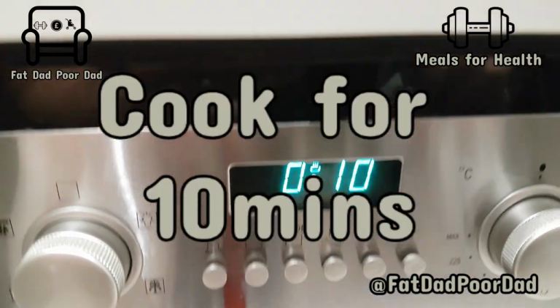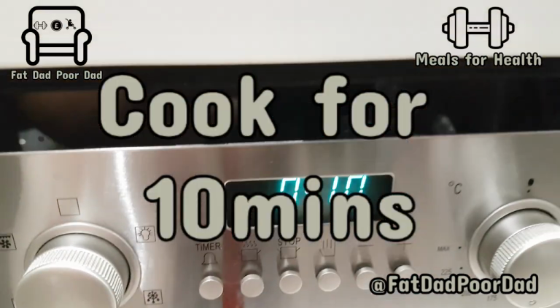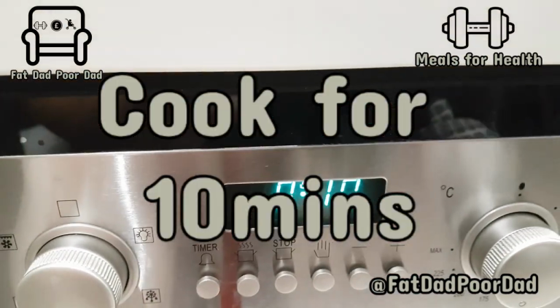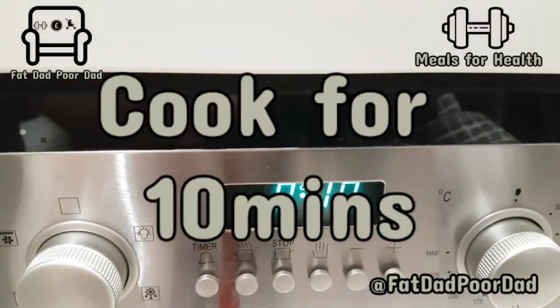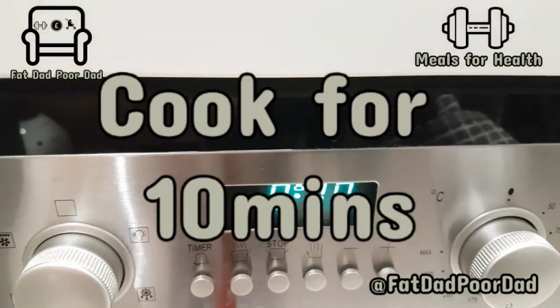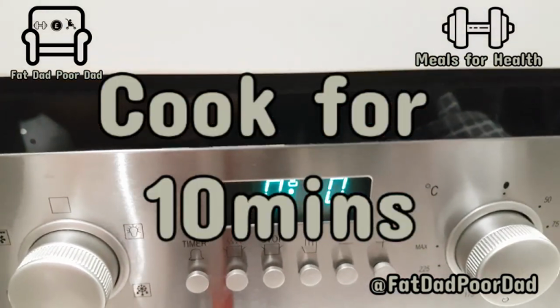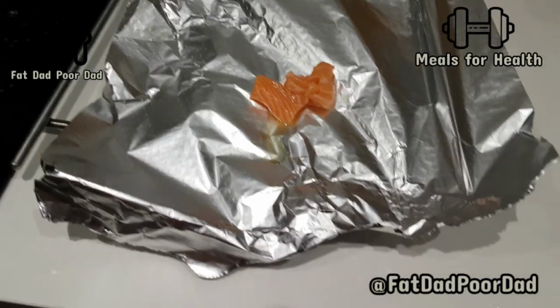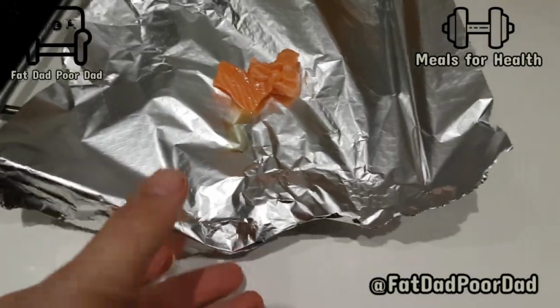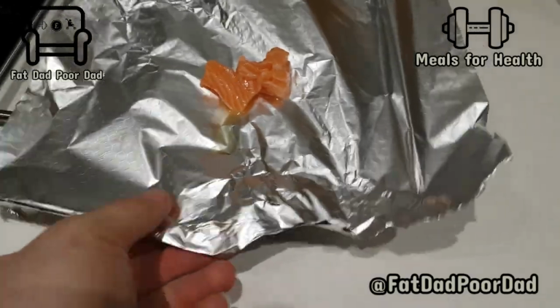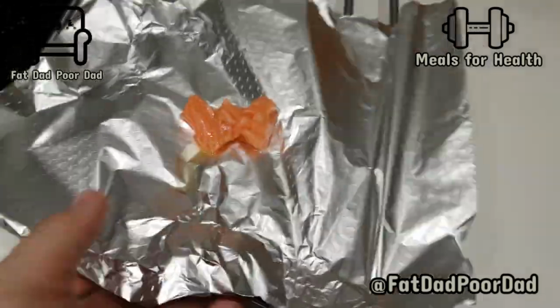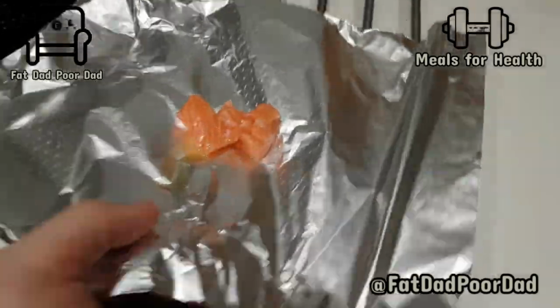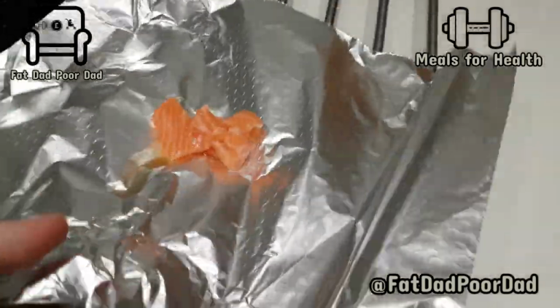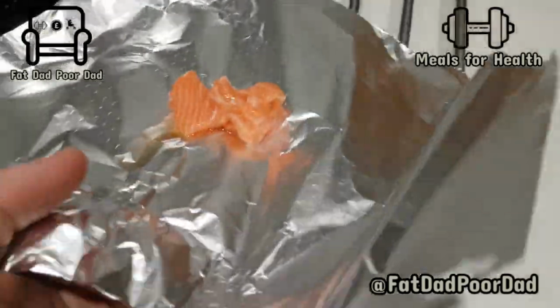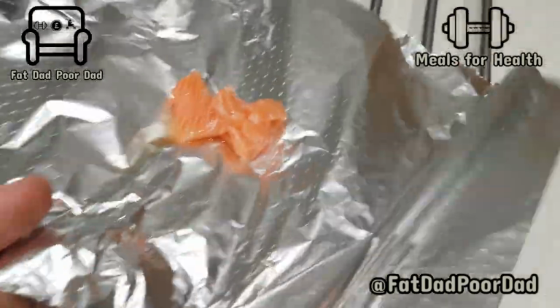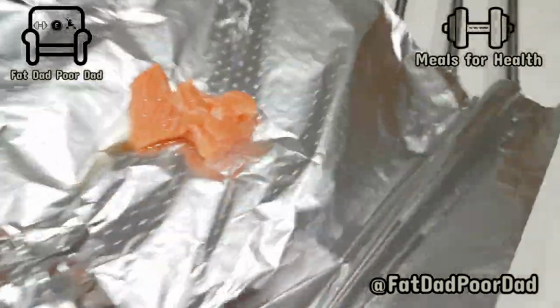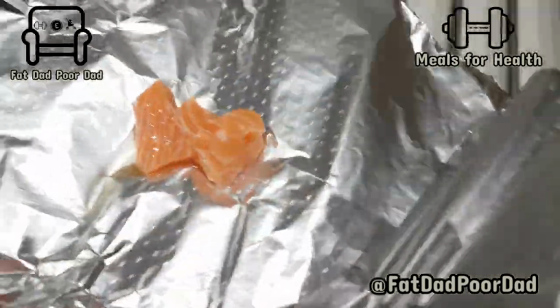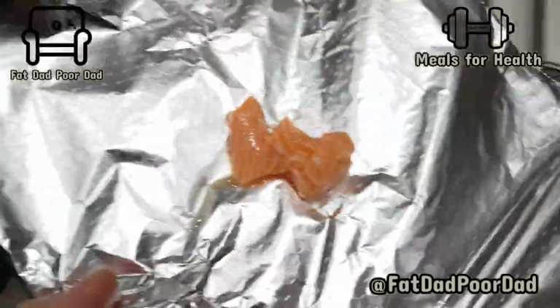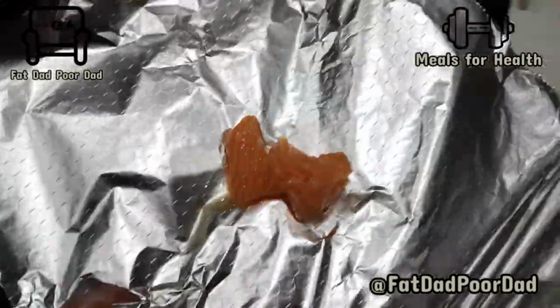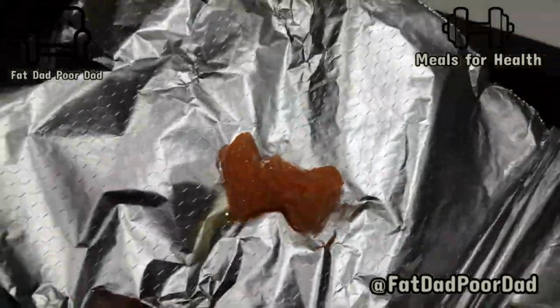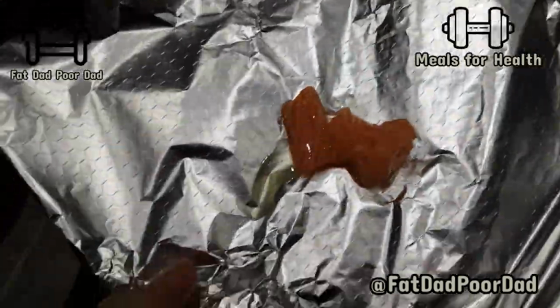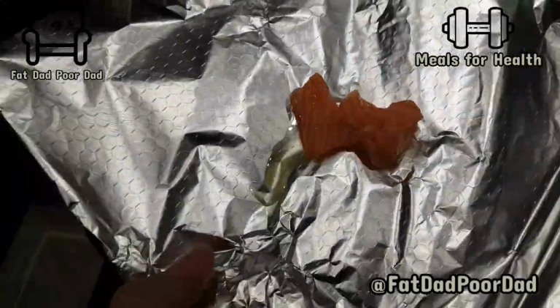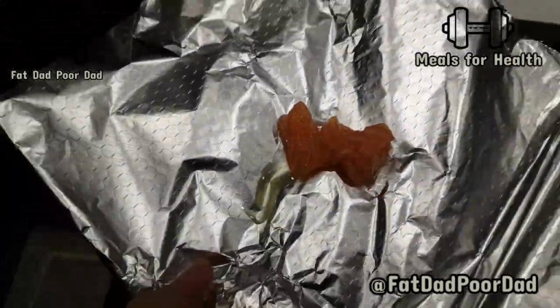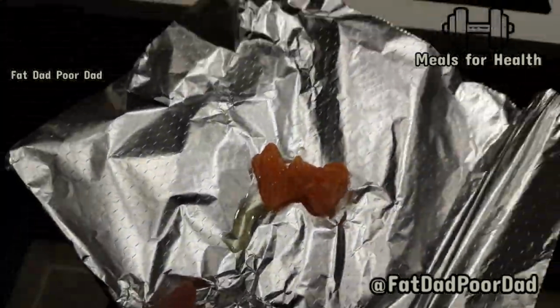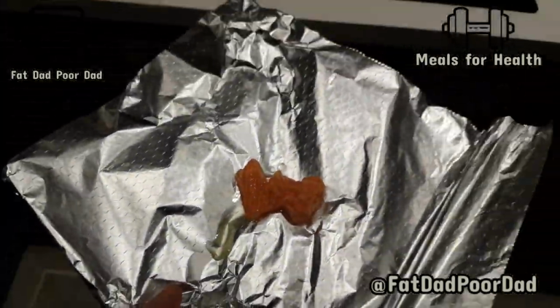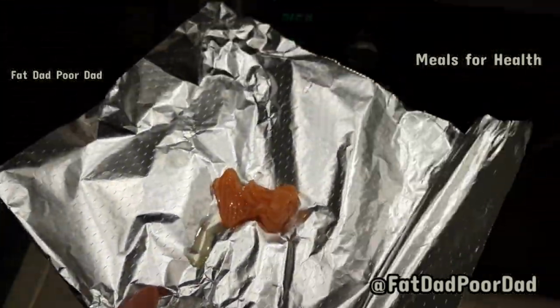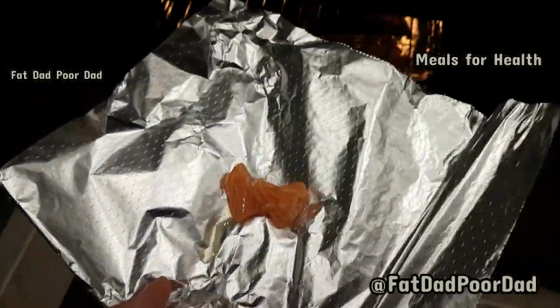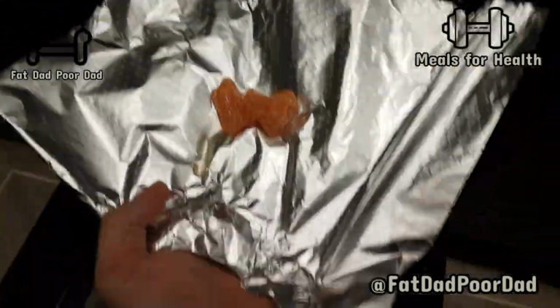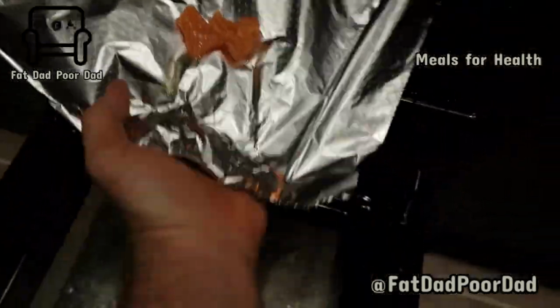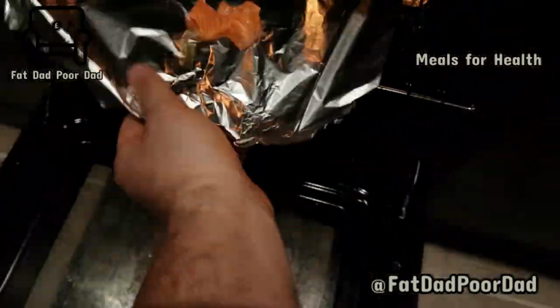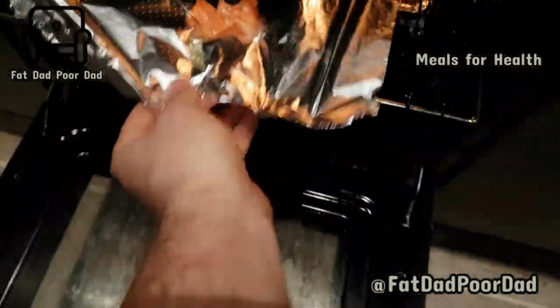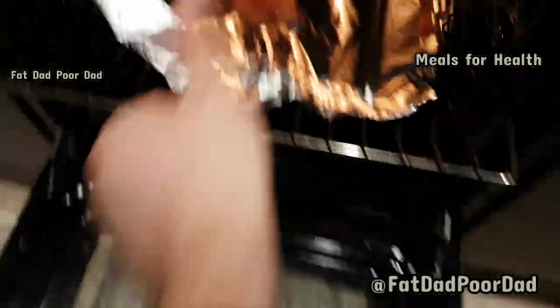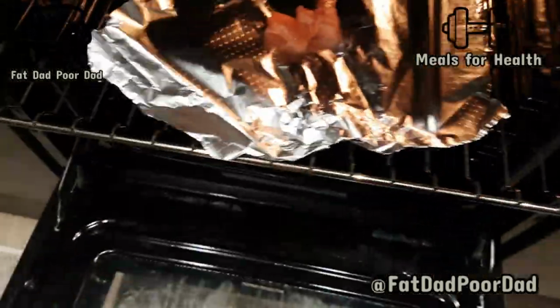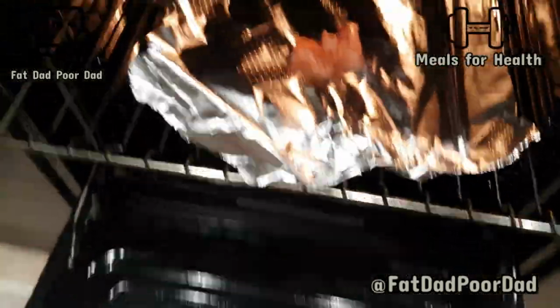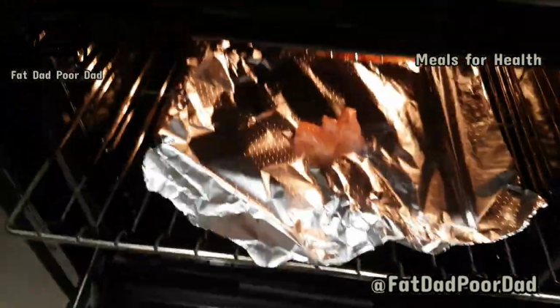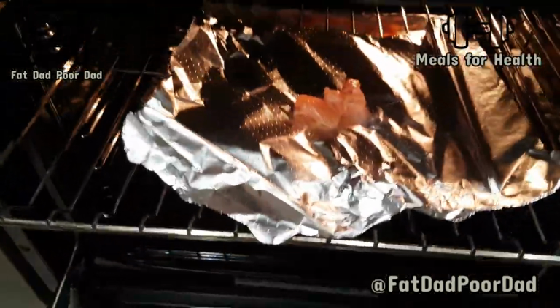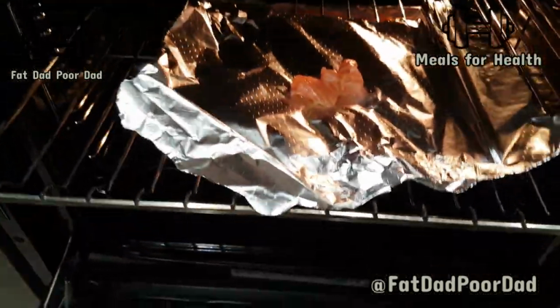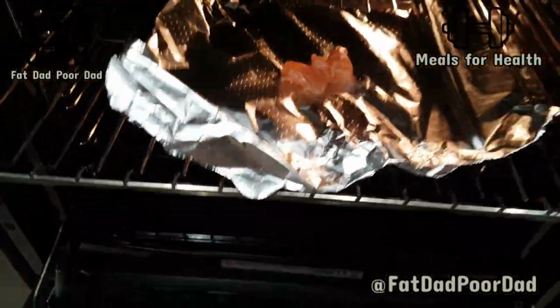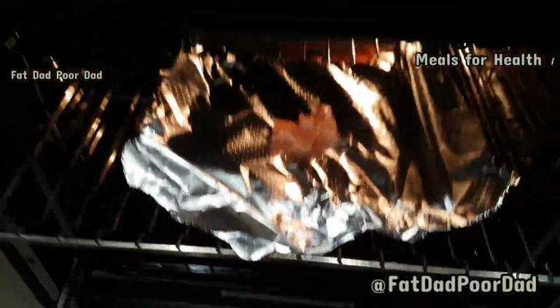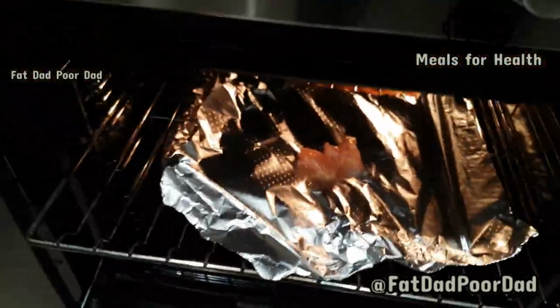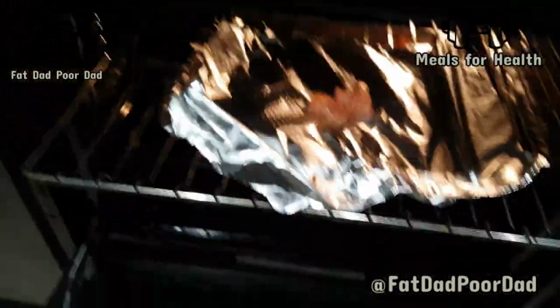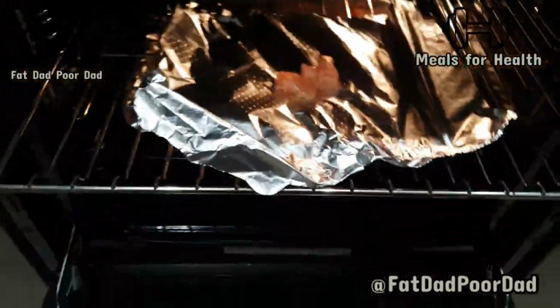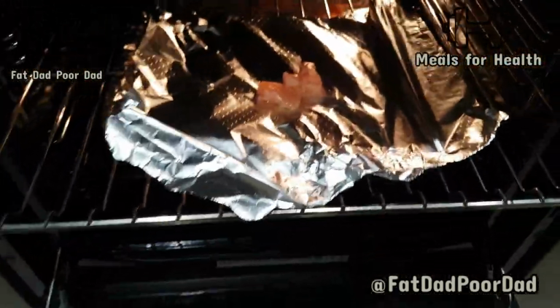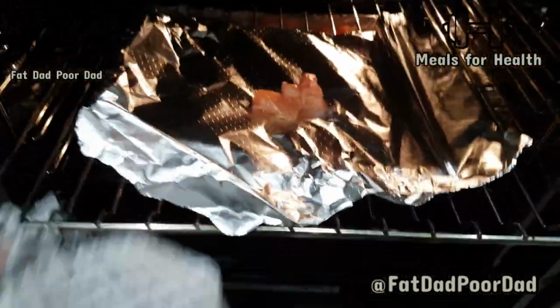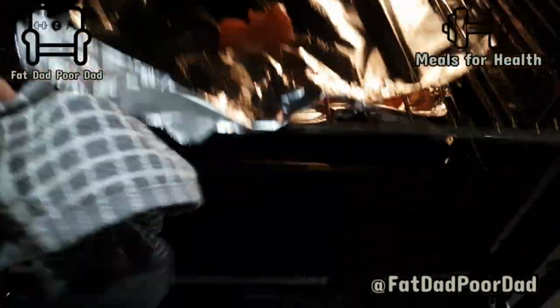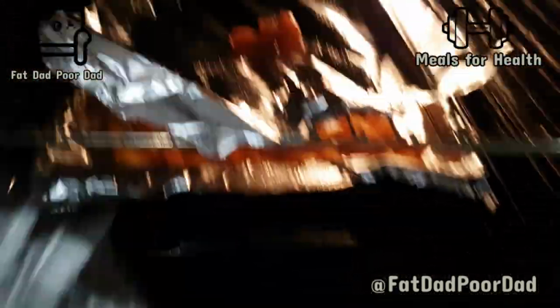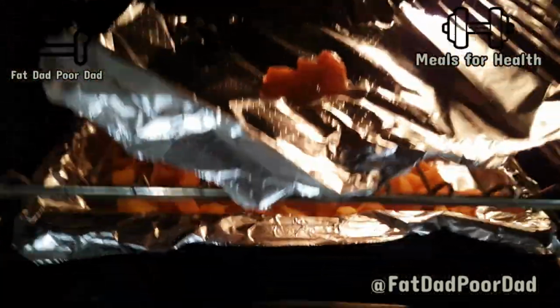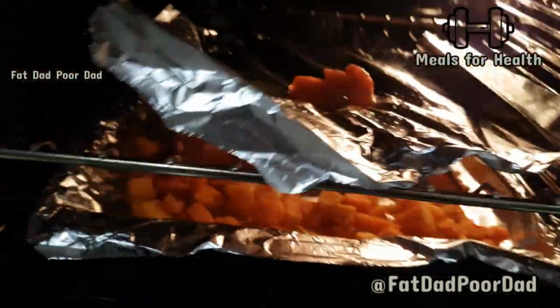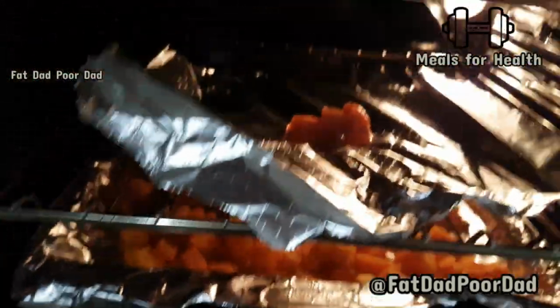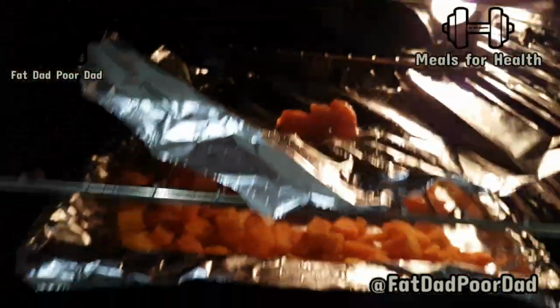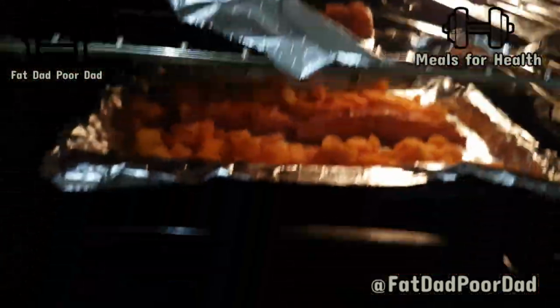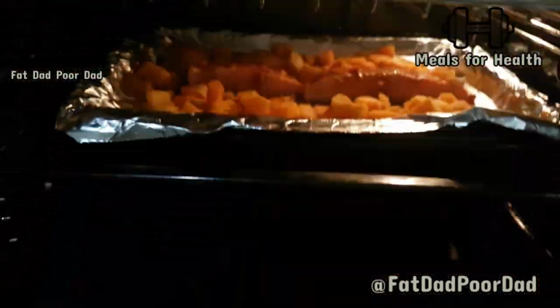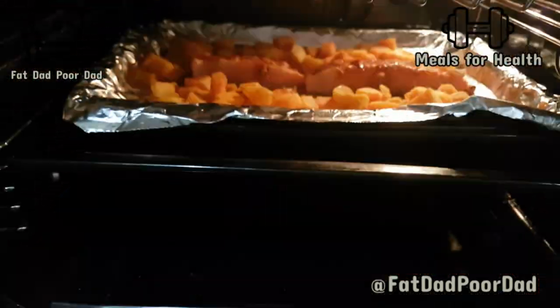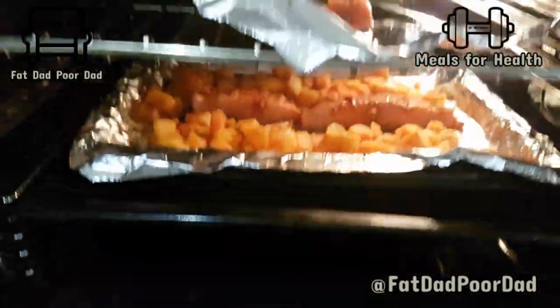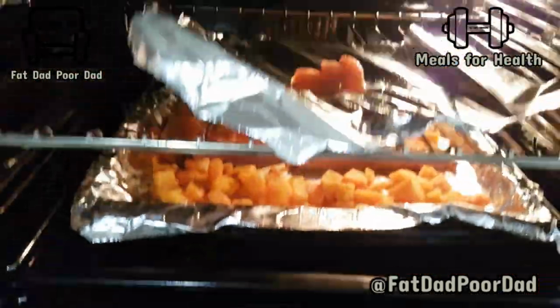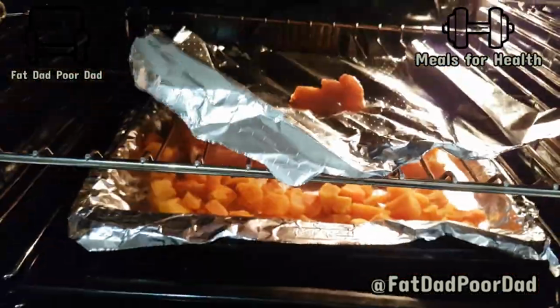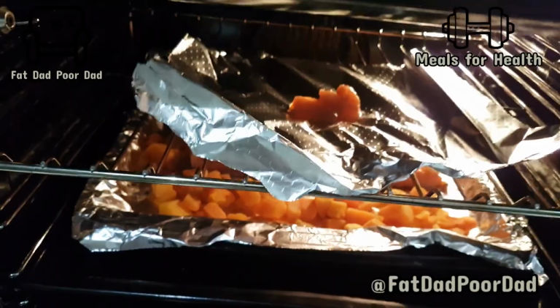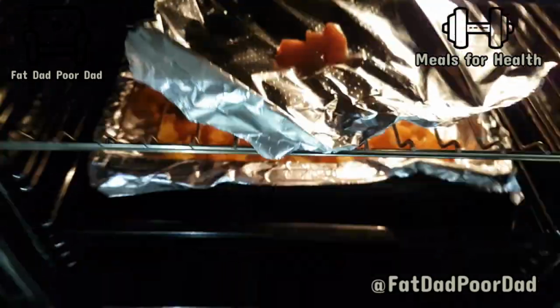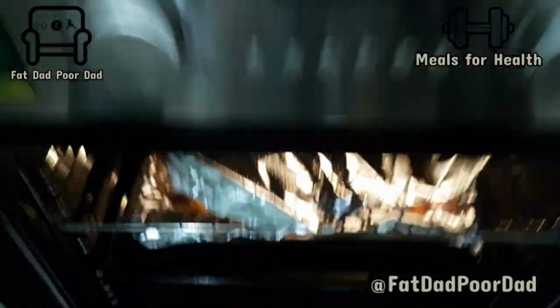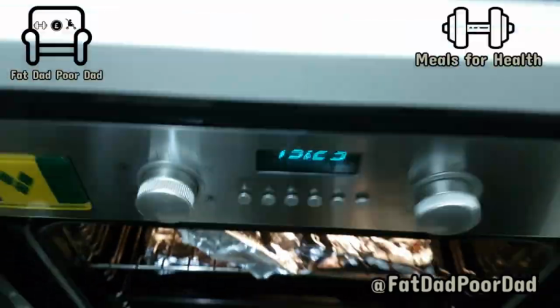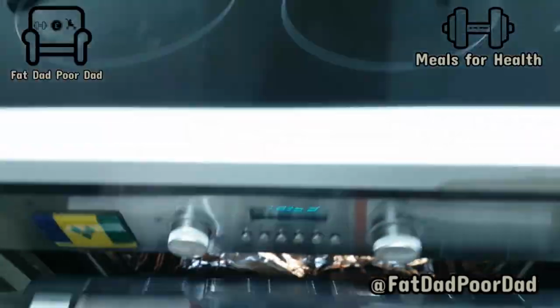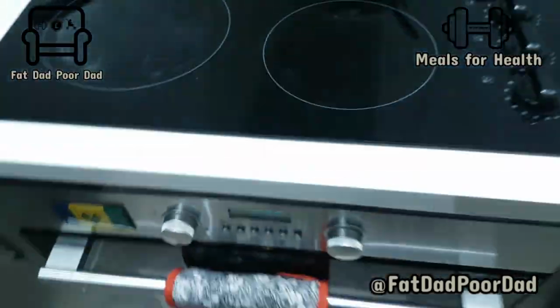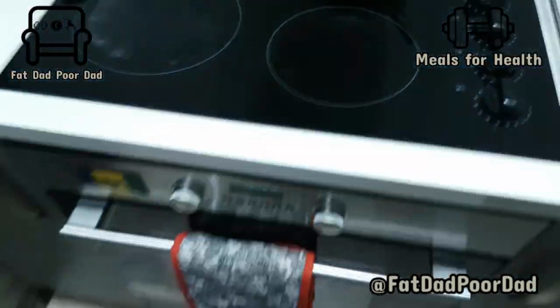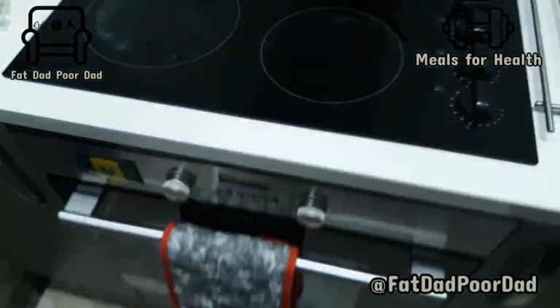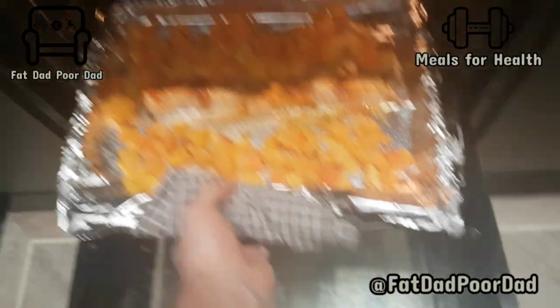There was a bit of salmon earlier — just put a tiny bit of olive oil on that. I'll show you in more detail in another video.